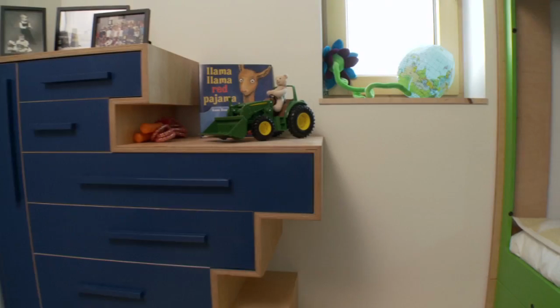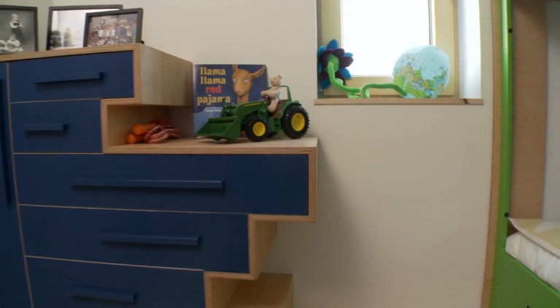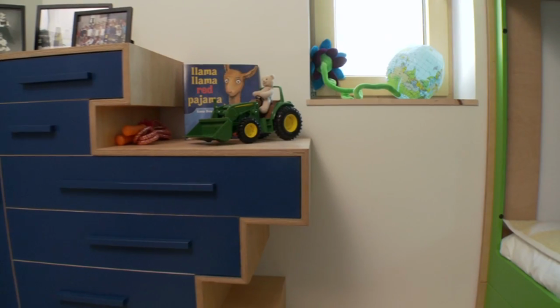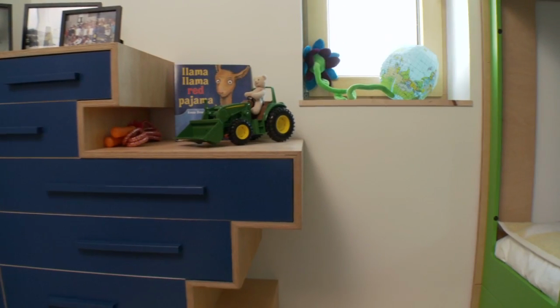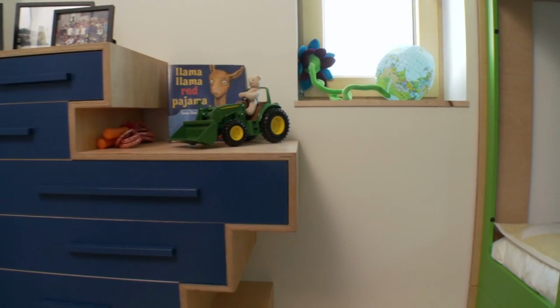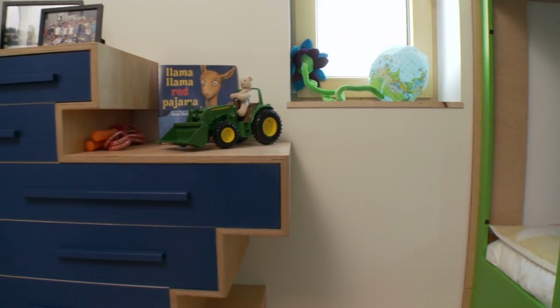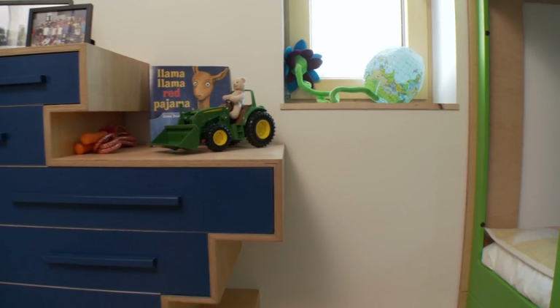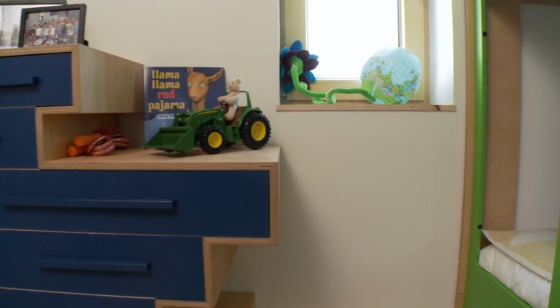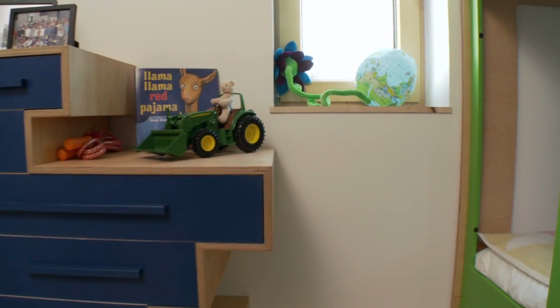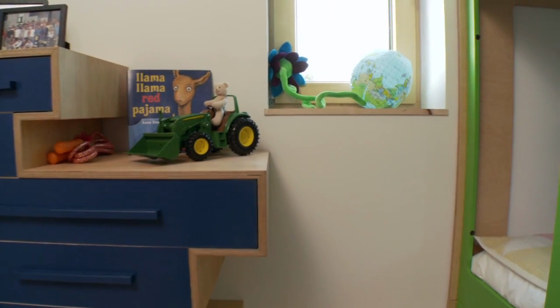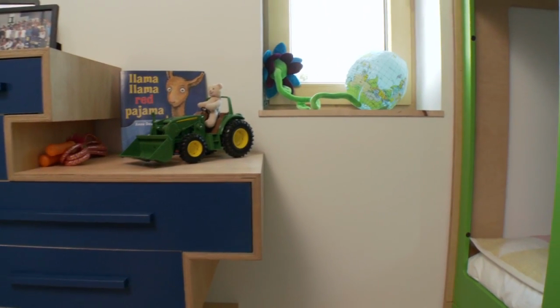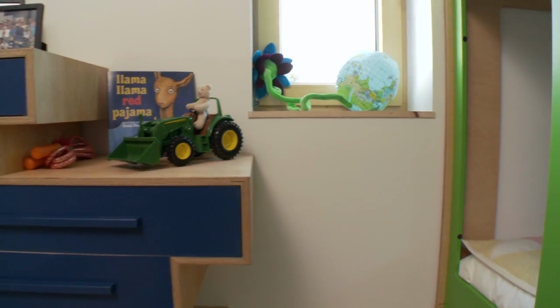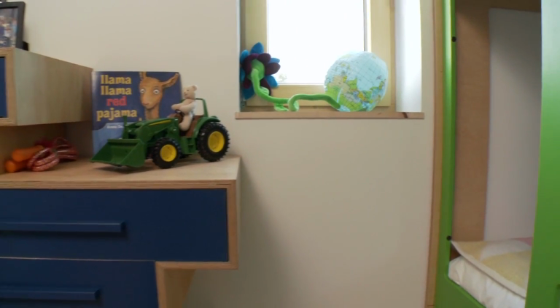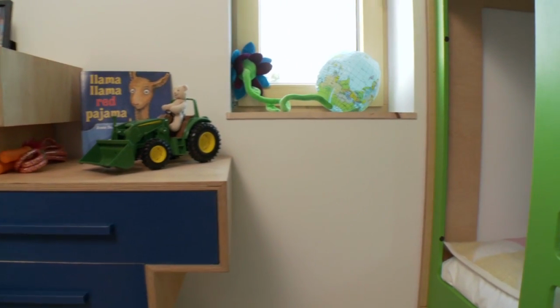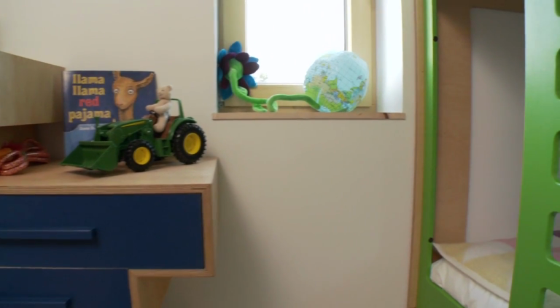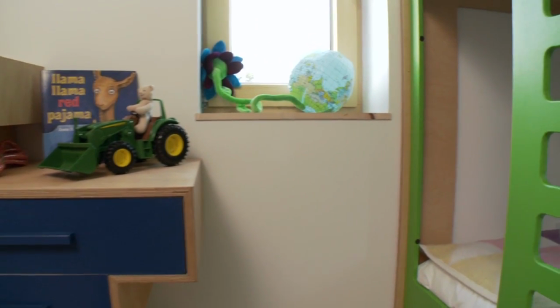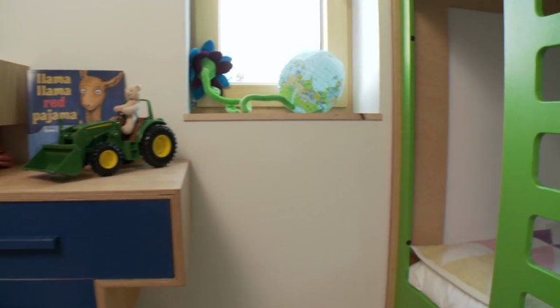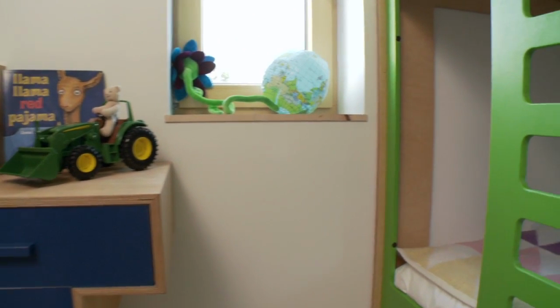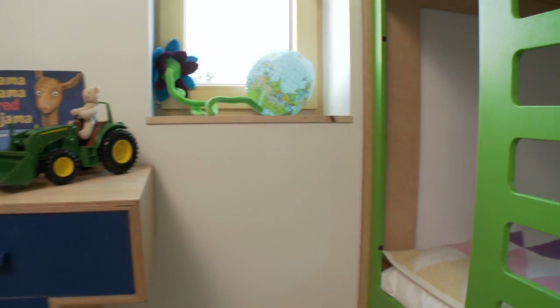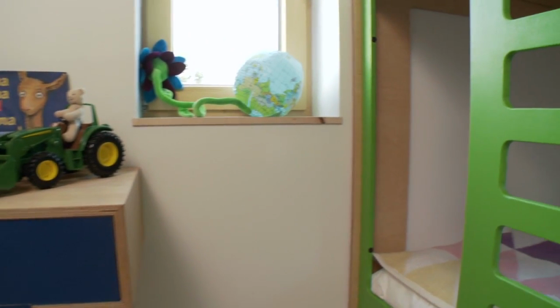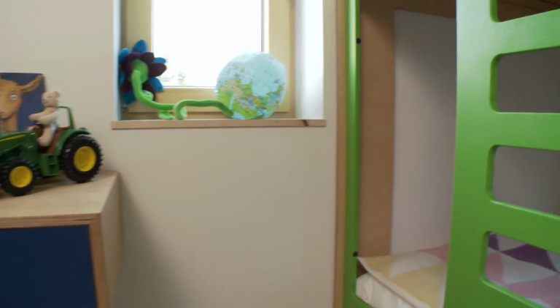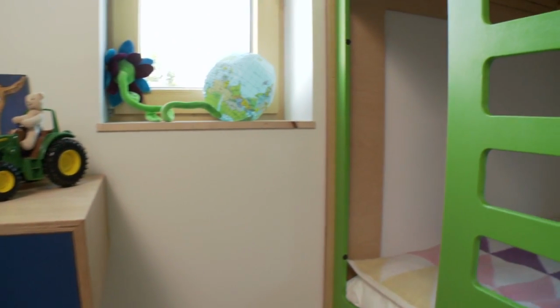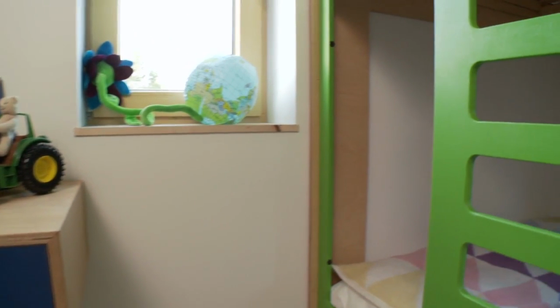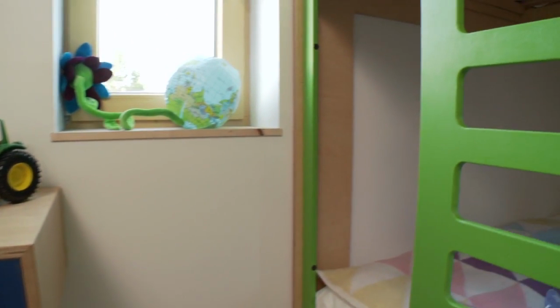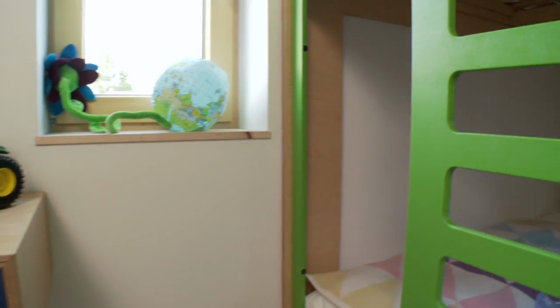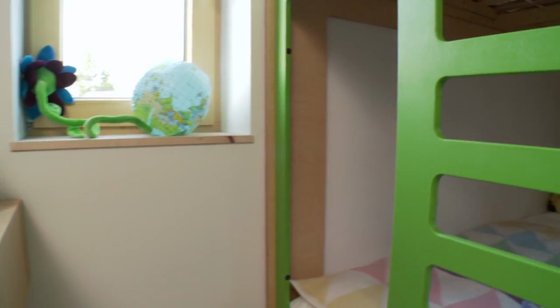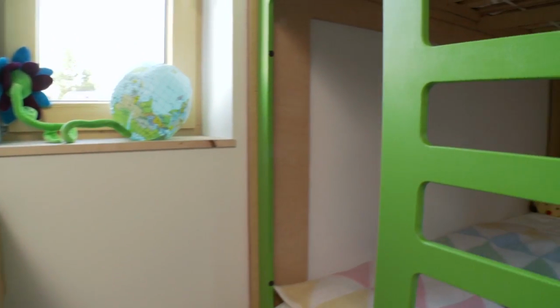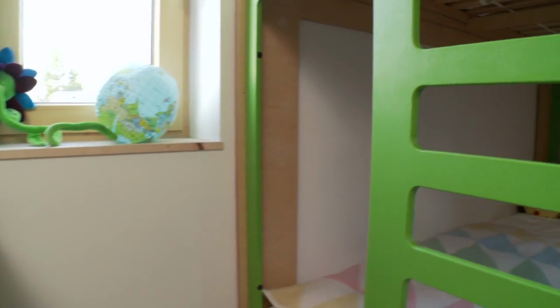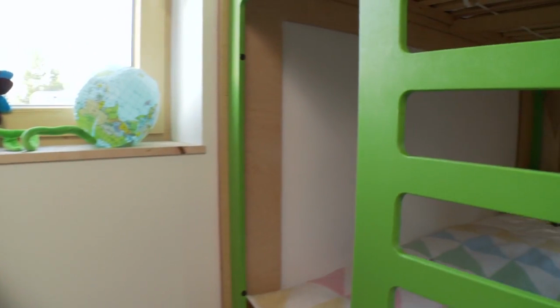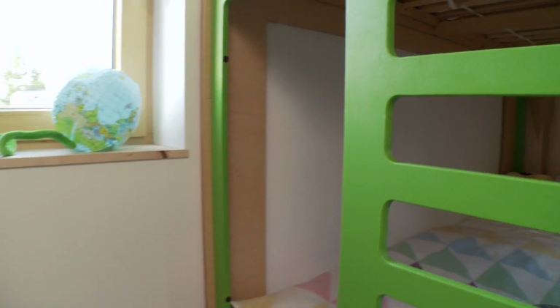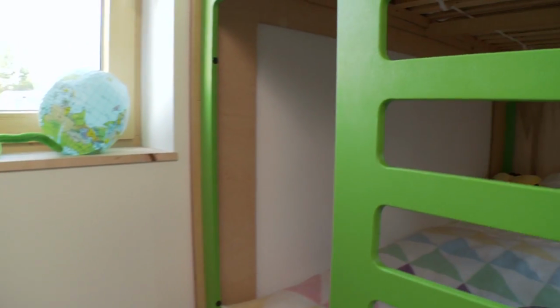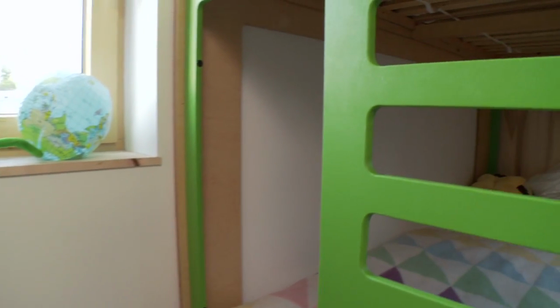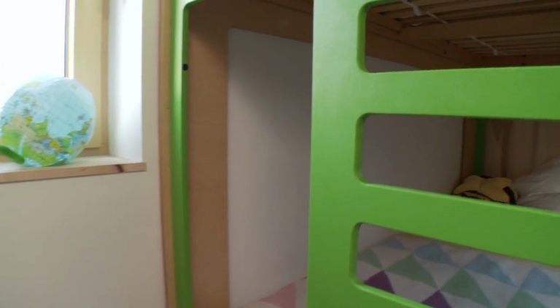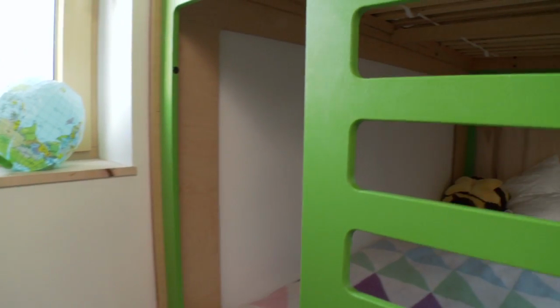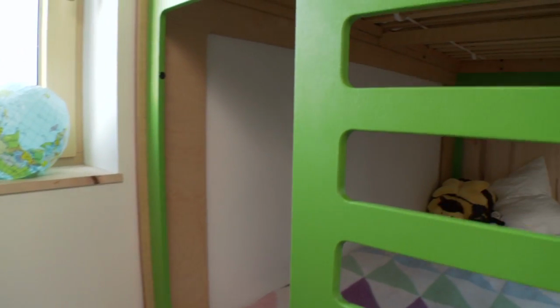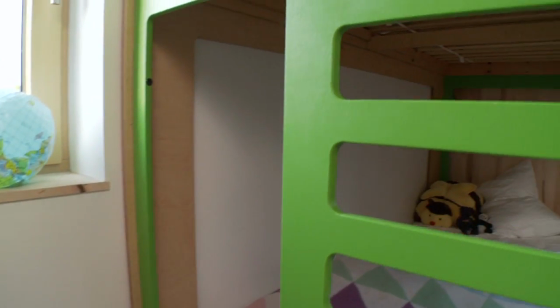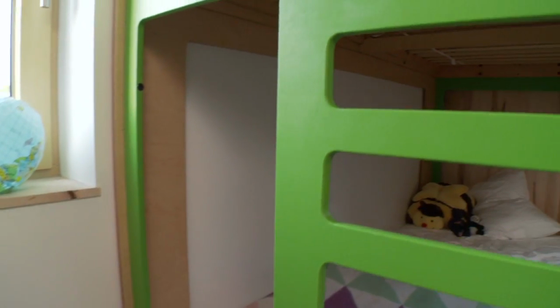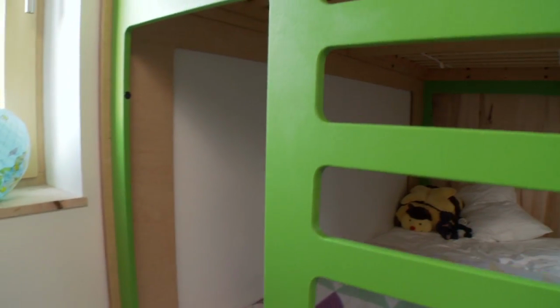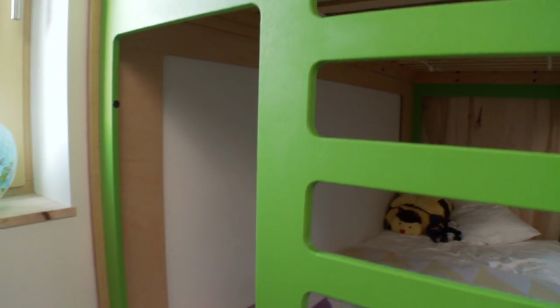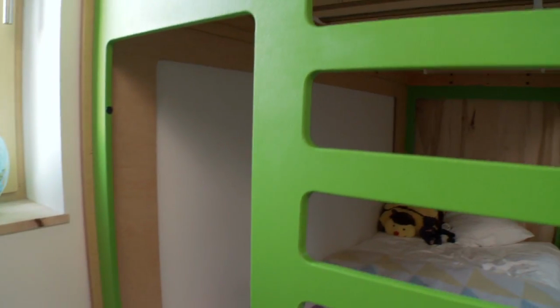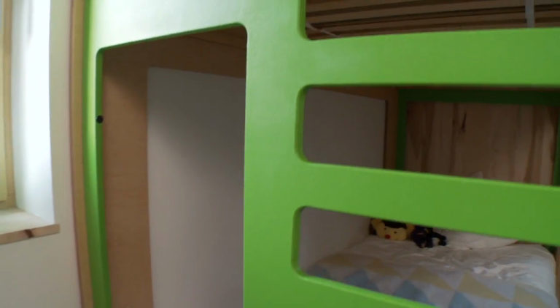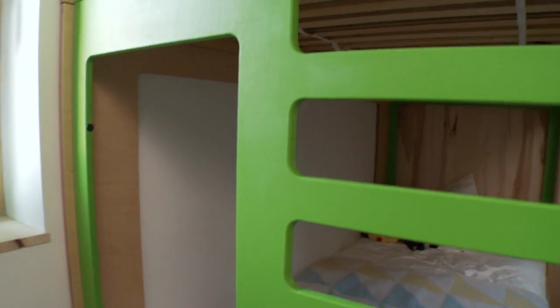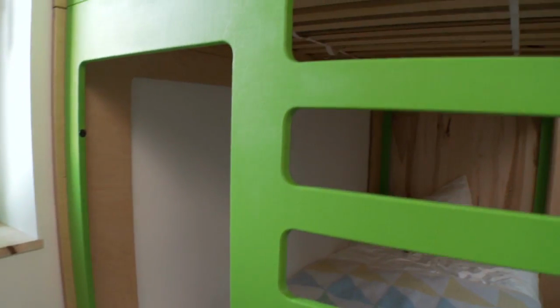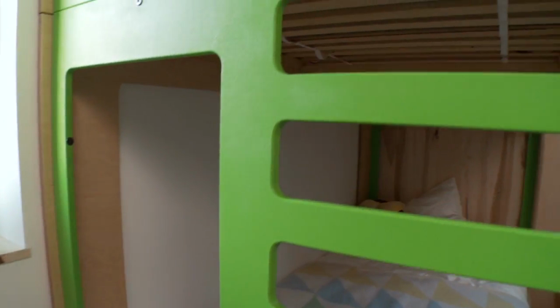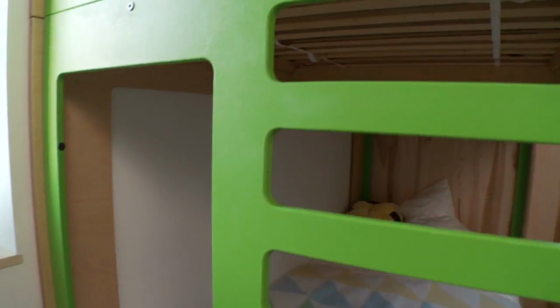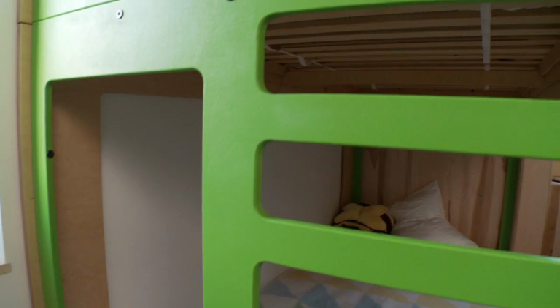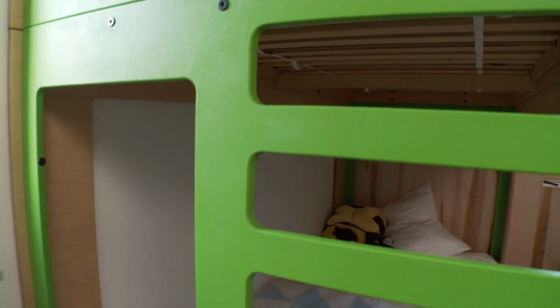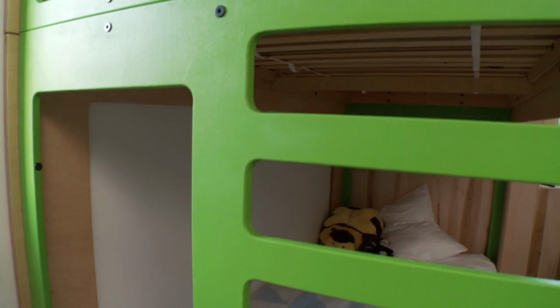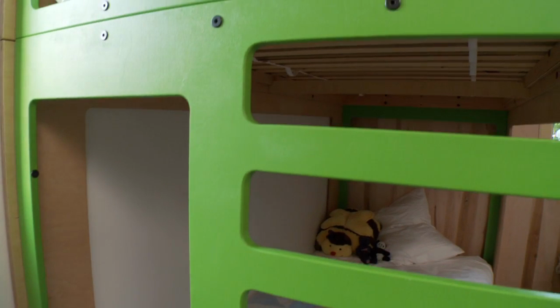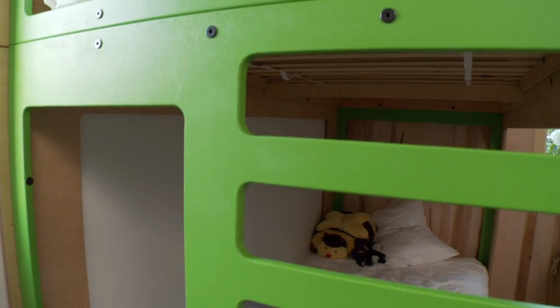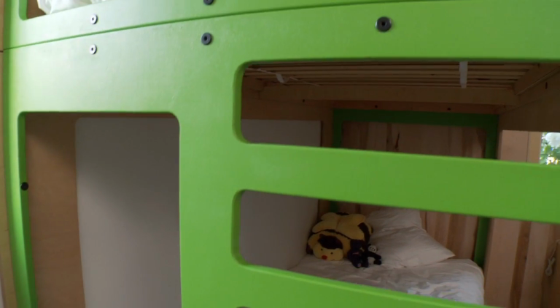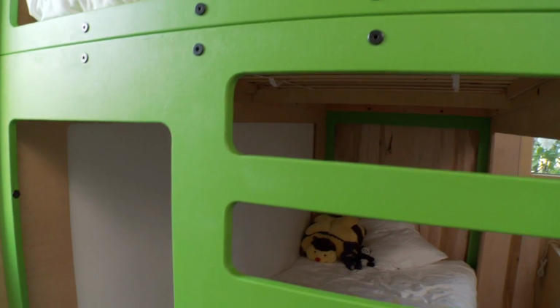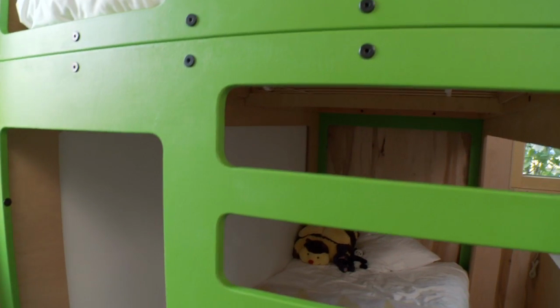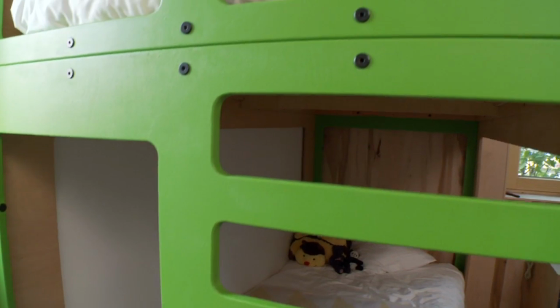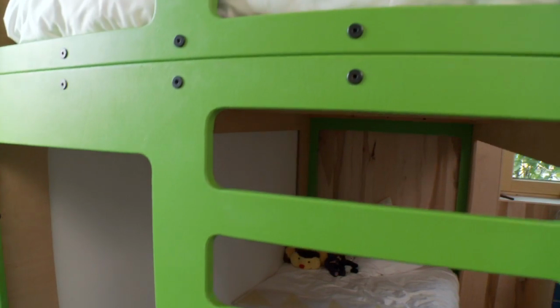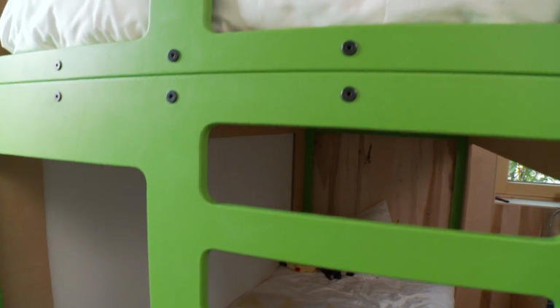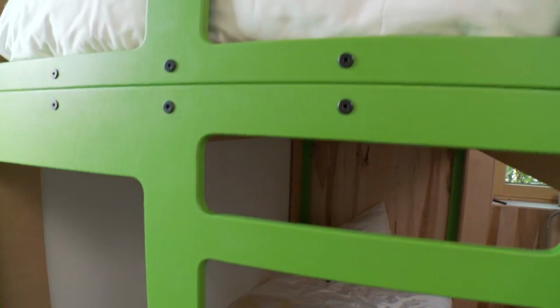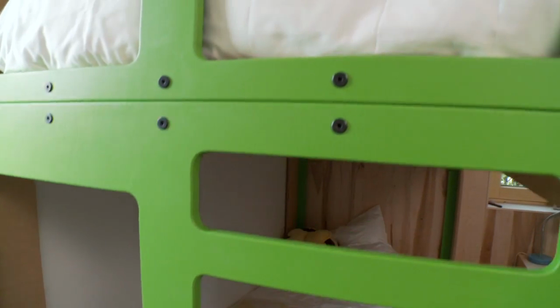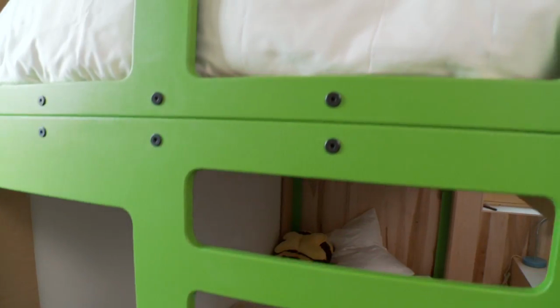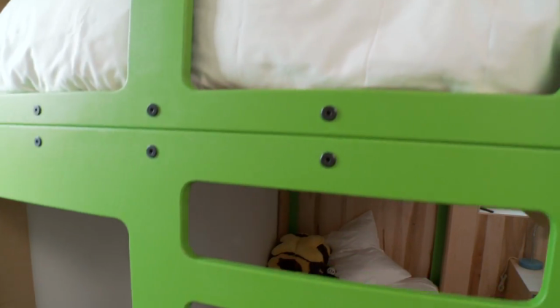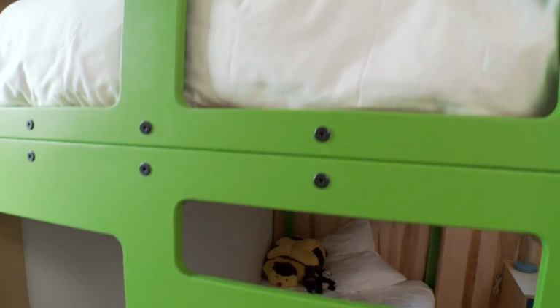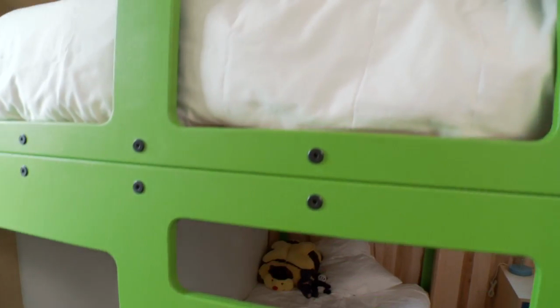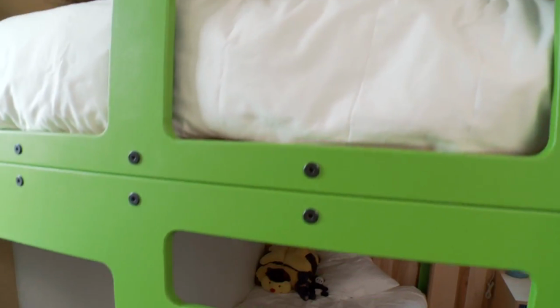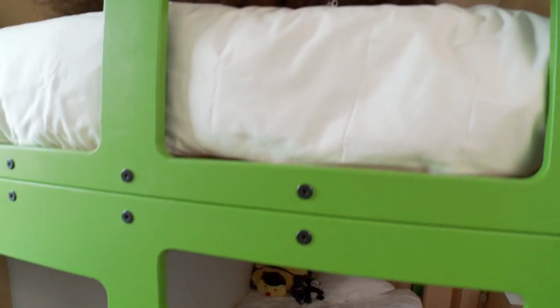The furniture in the kids' bedroom is colorful and compact, making the entire space feel light, open, and fun.